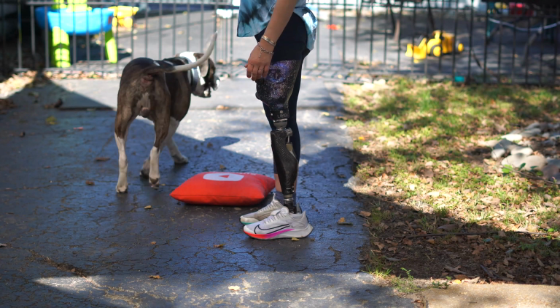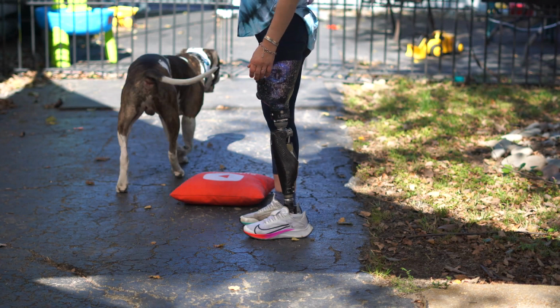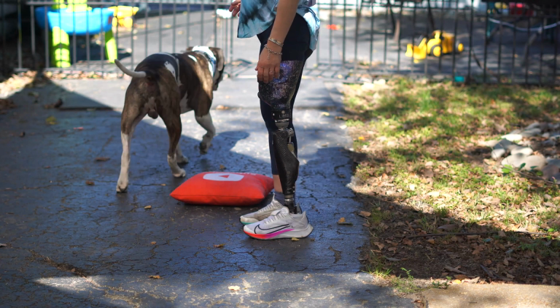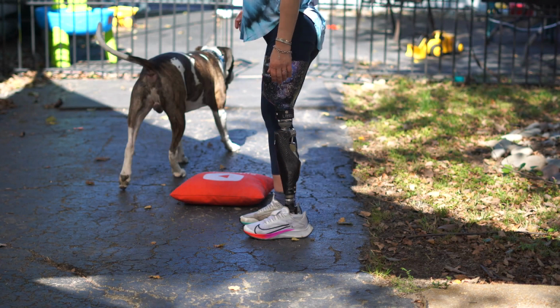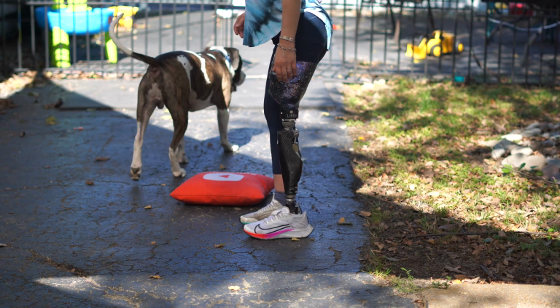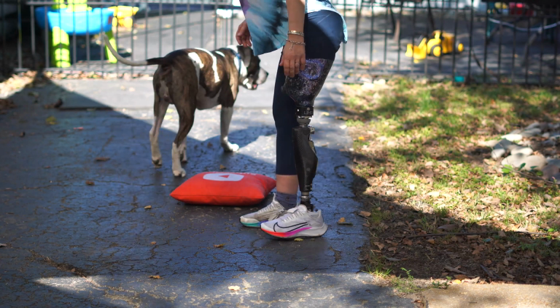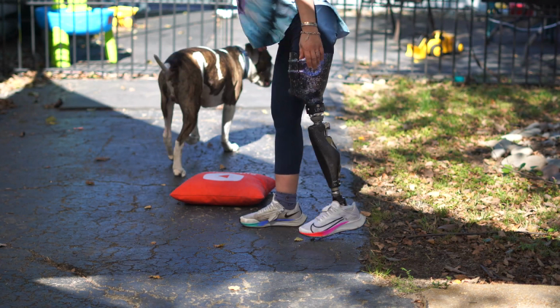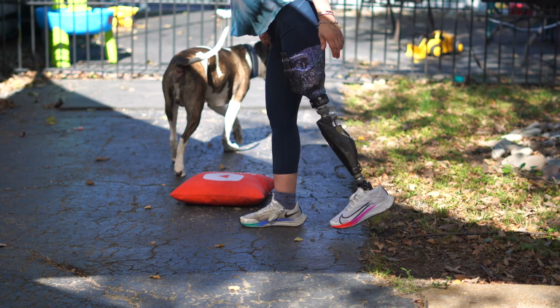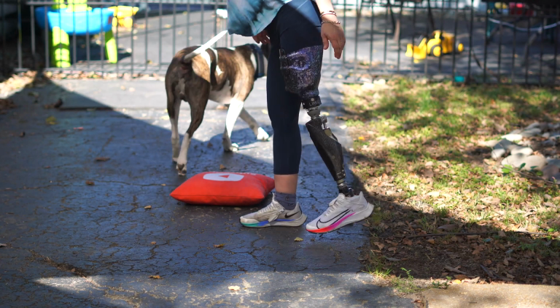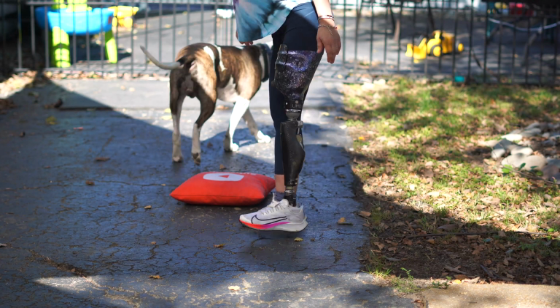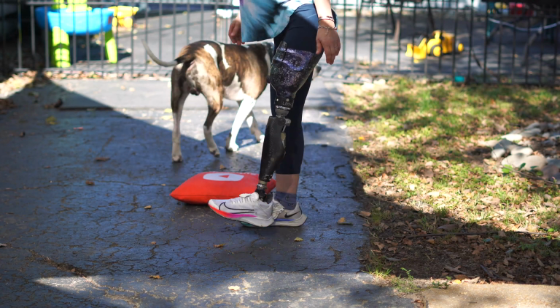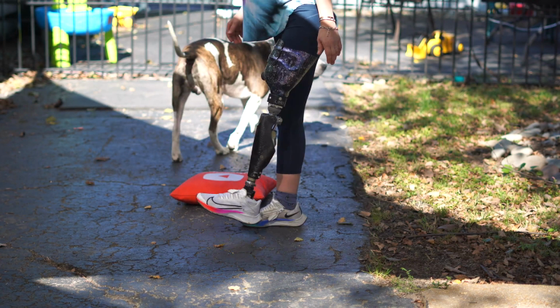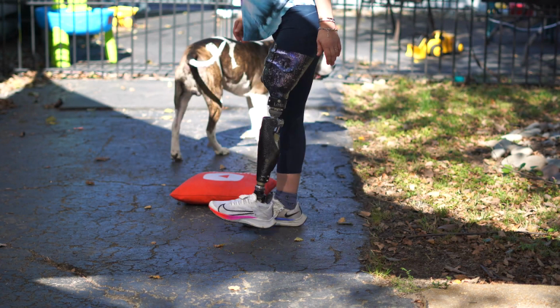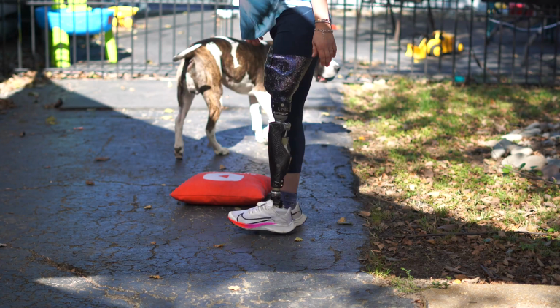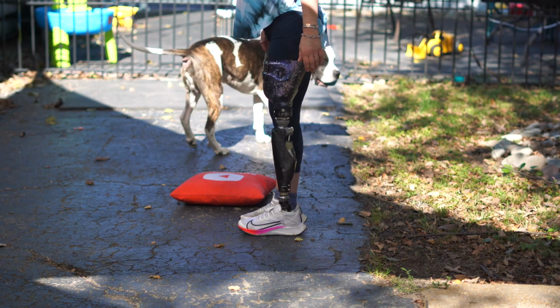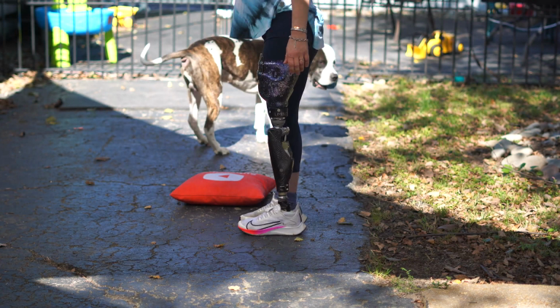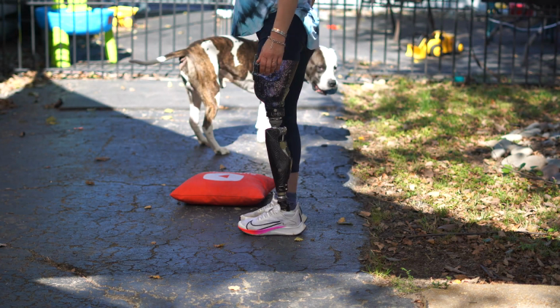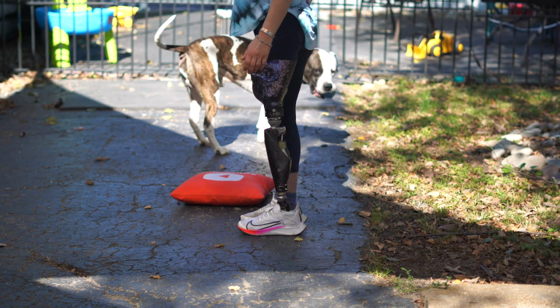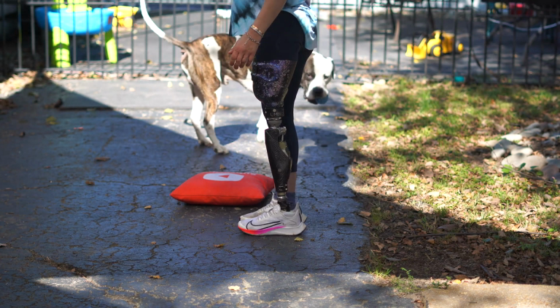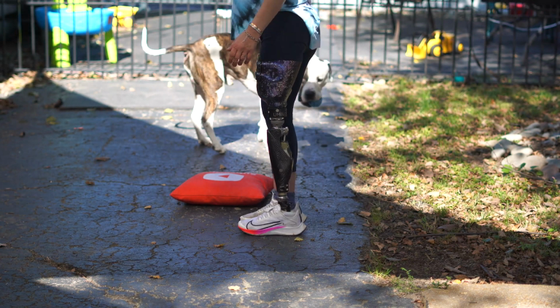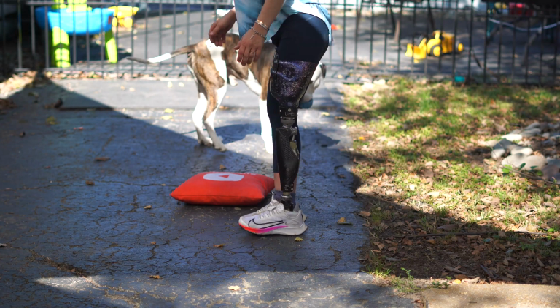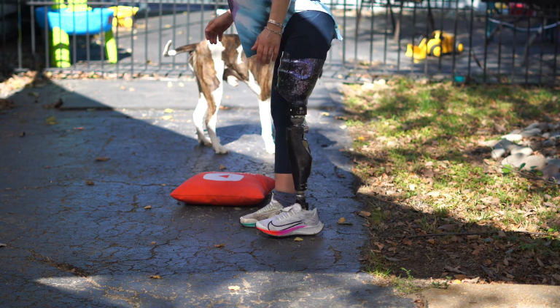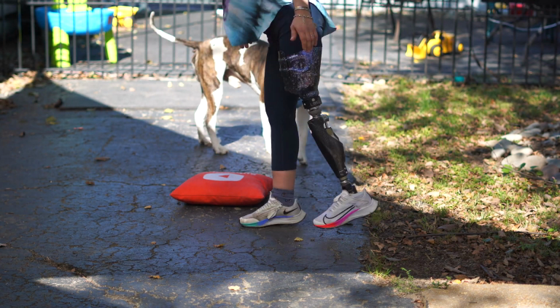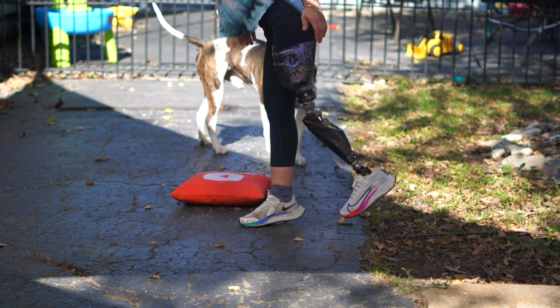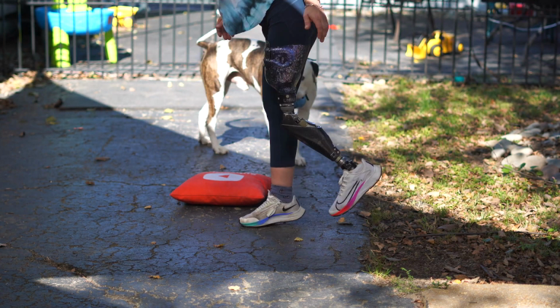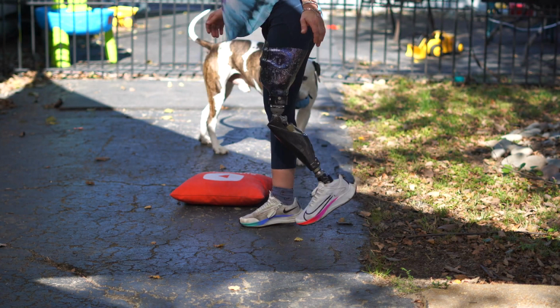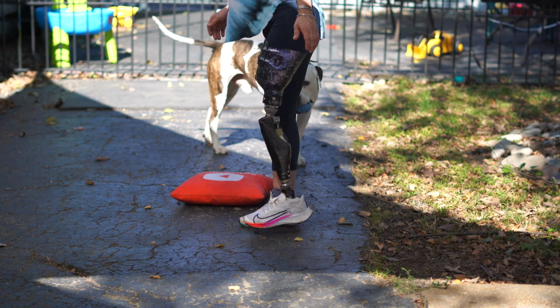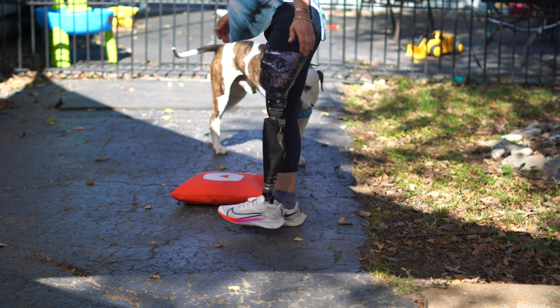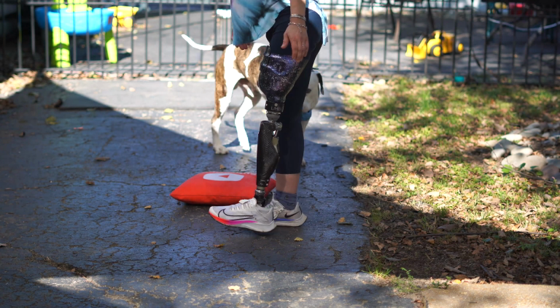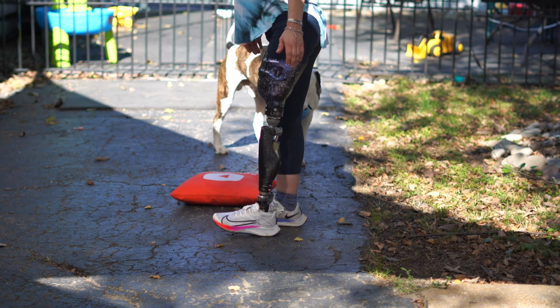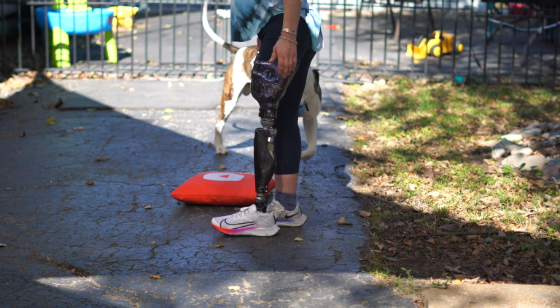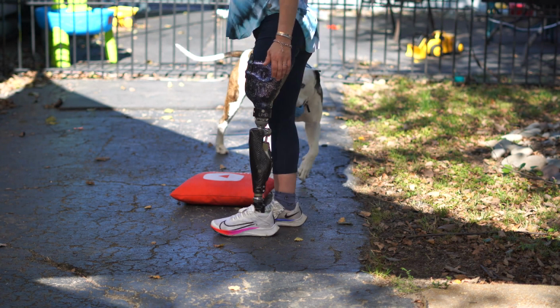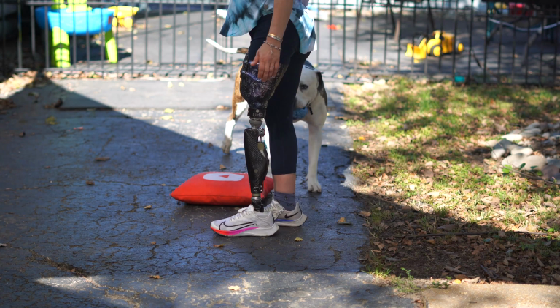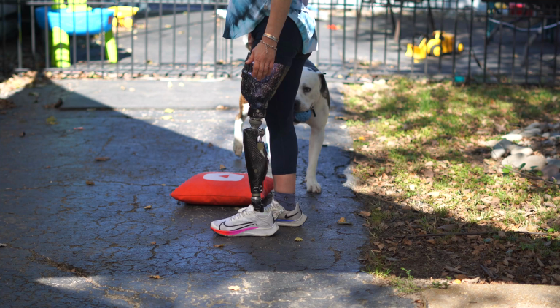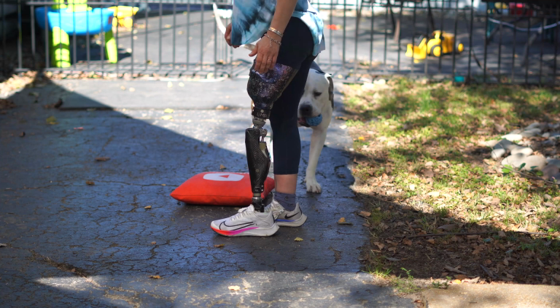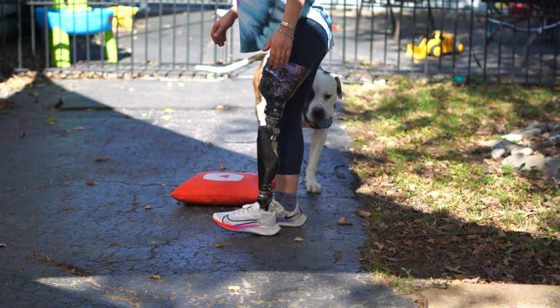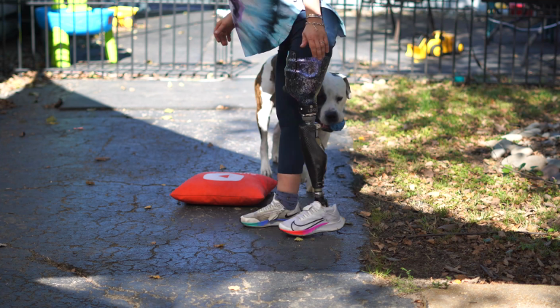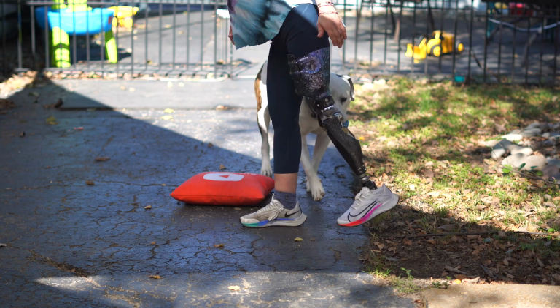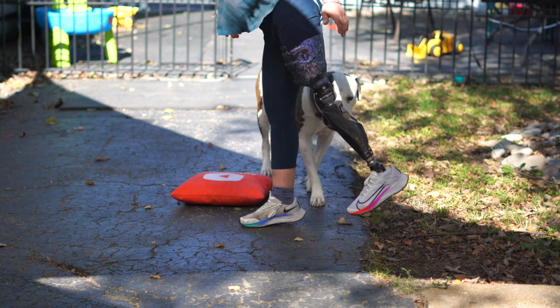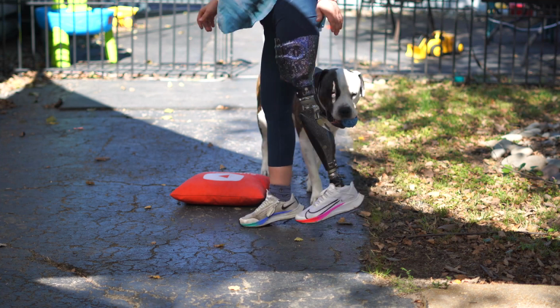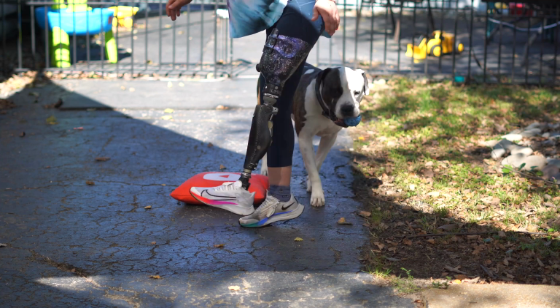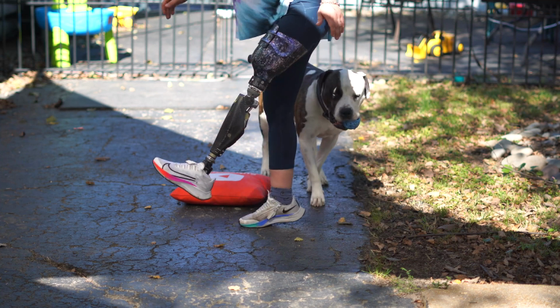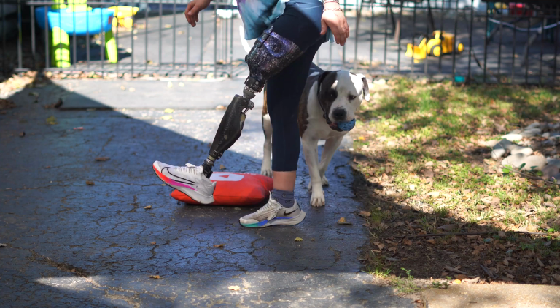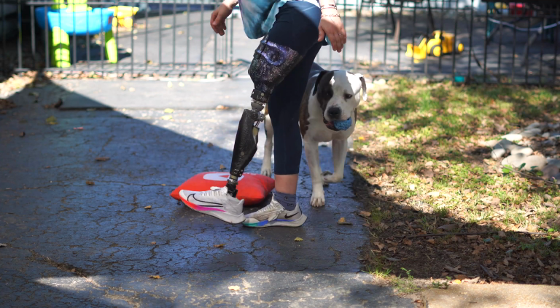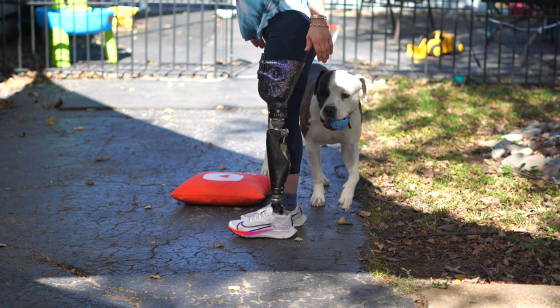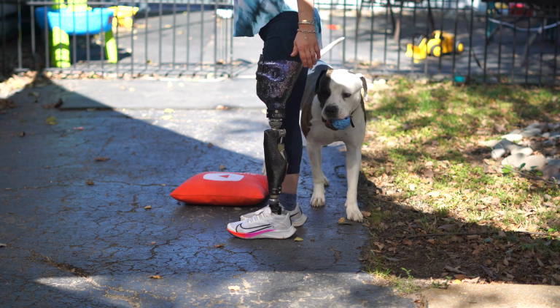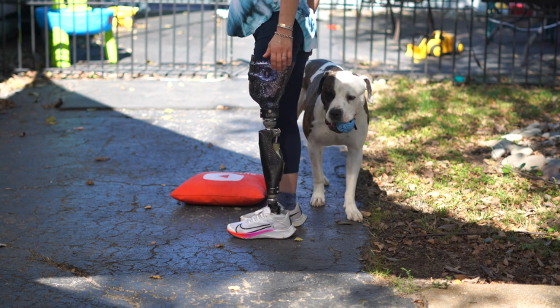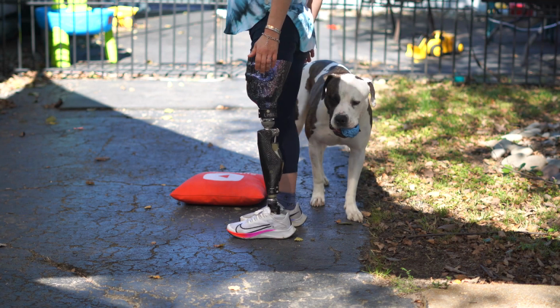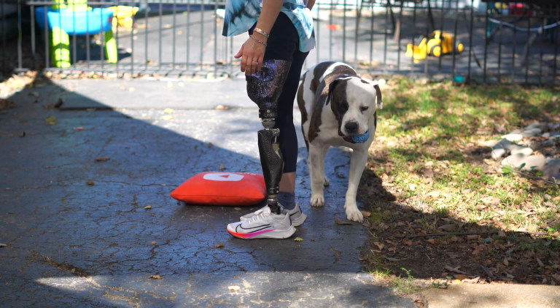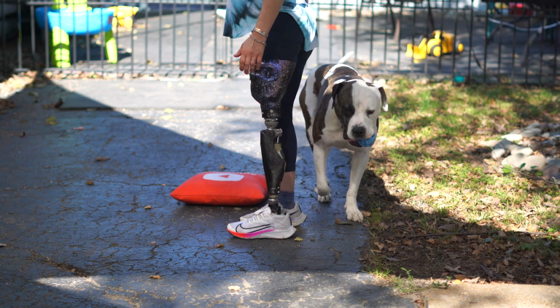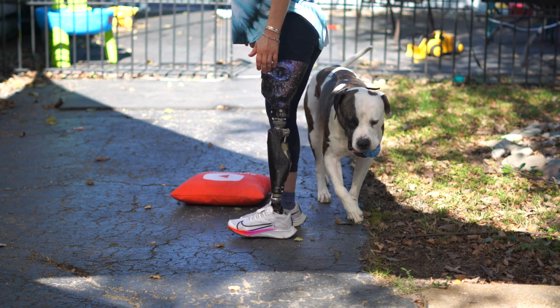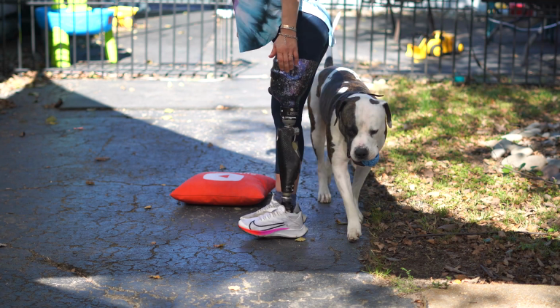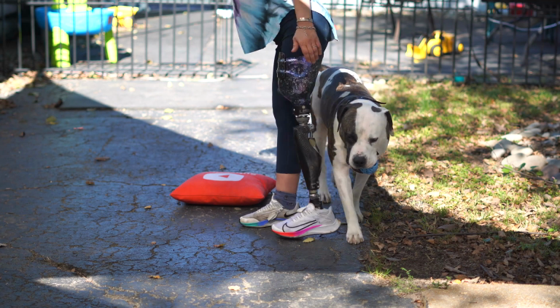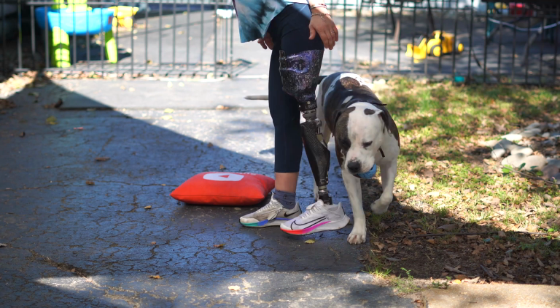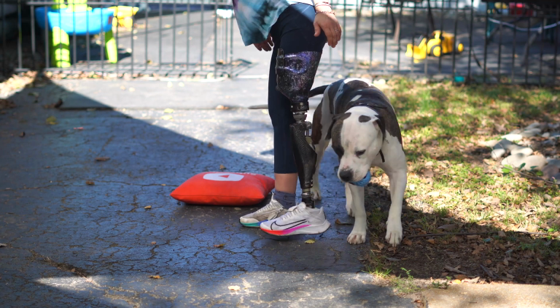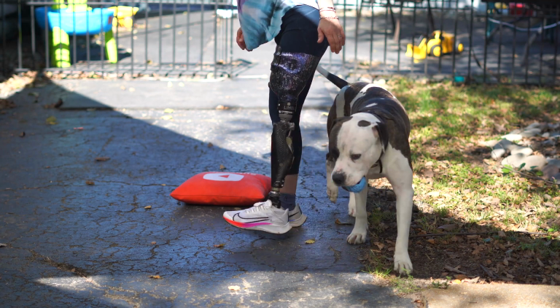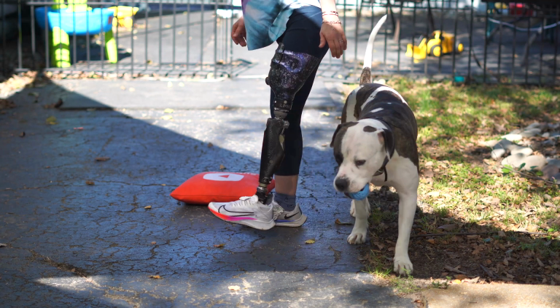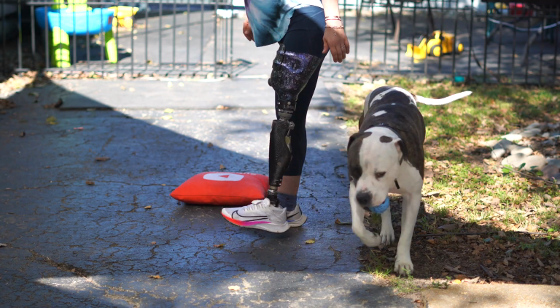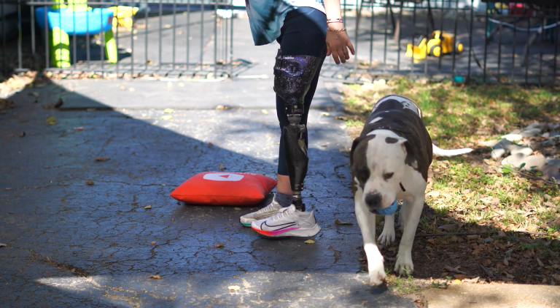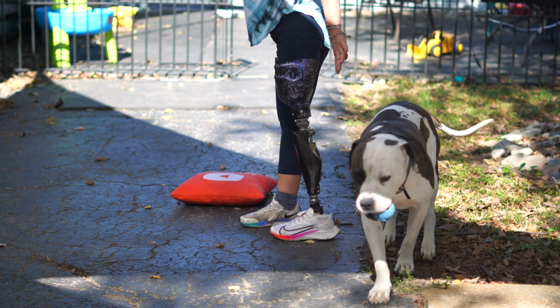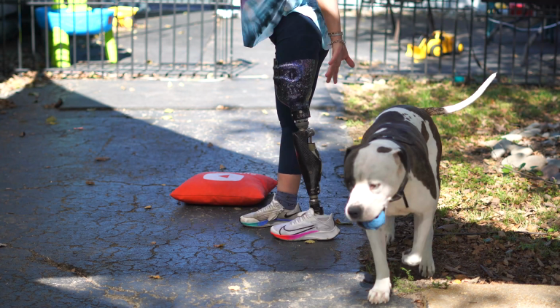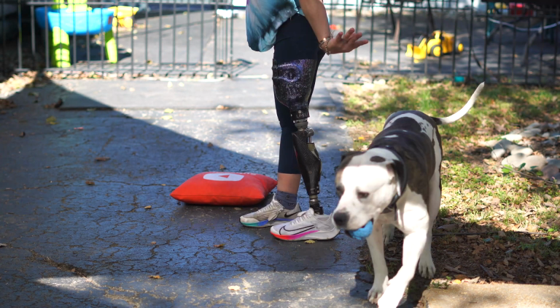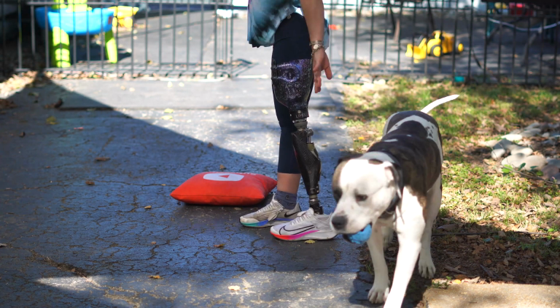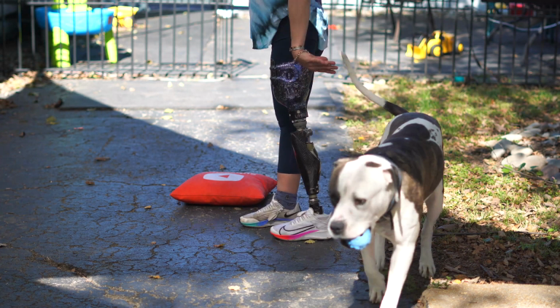Also, since the knee flexes behind you, it's a good idea to make sure there are no obstacles behind you that you might hit — like your dog.